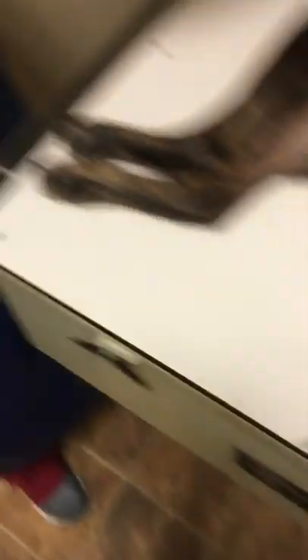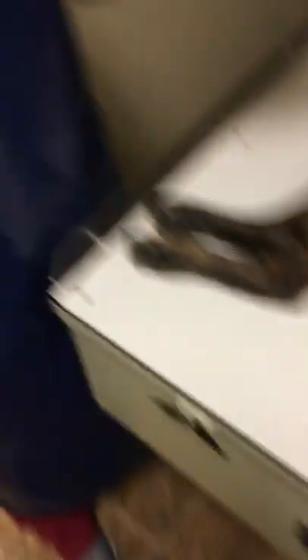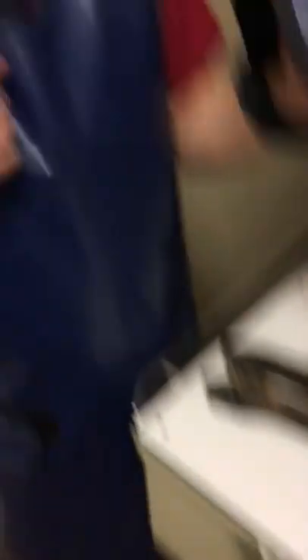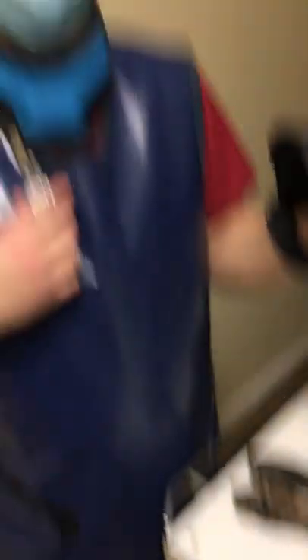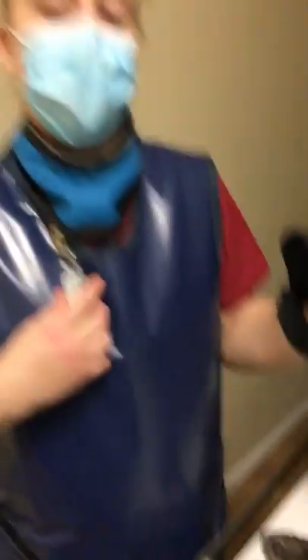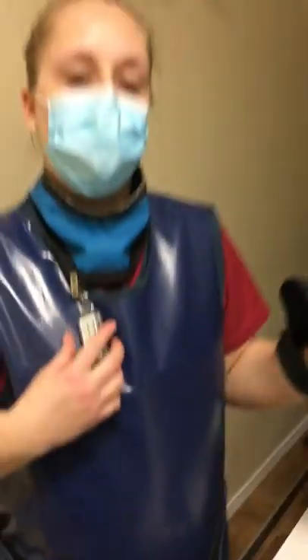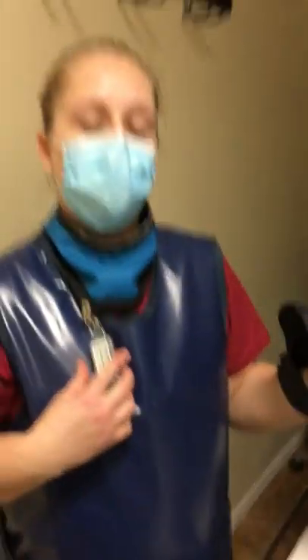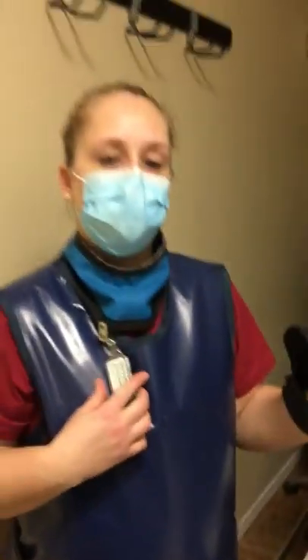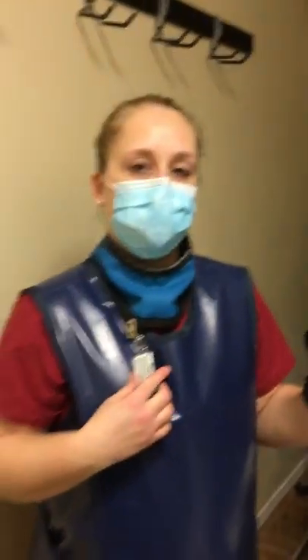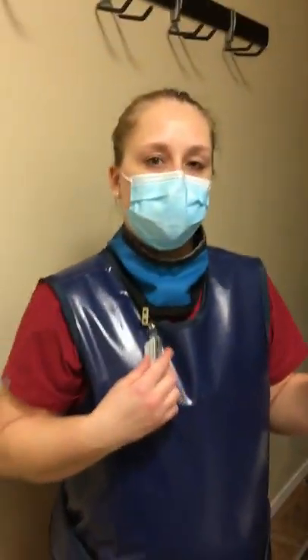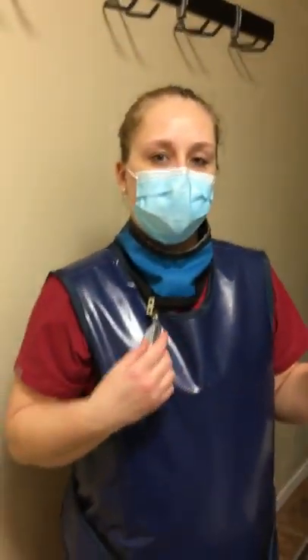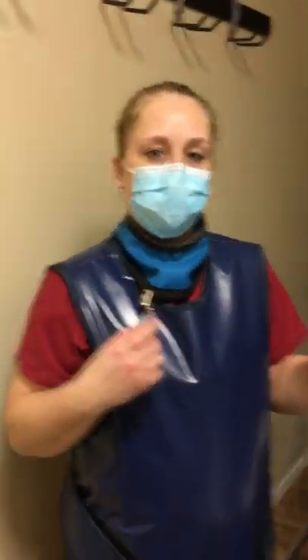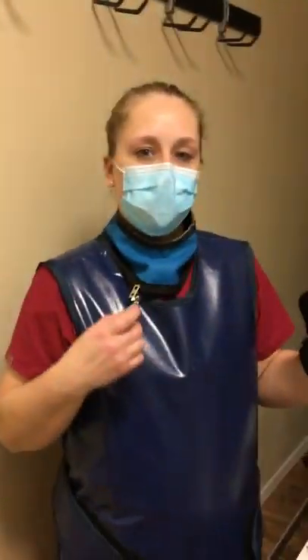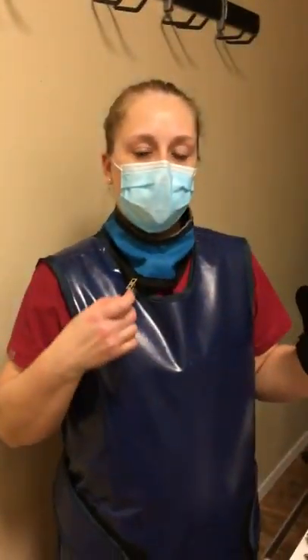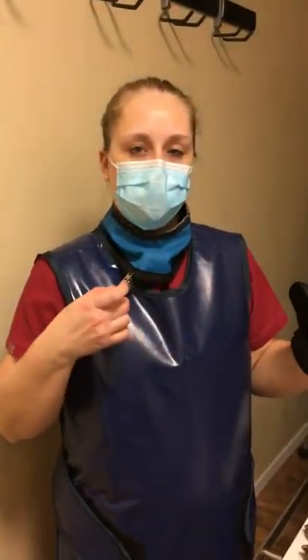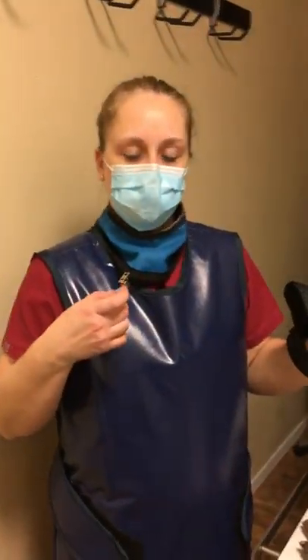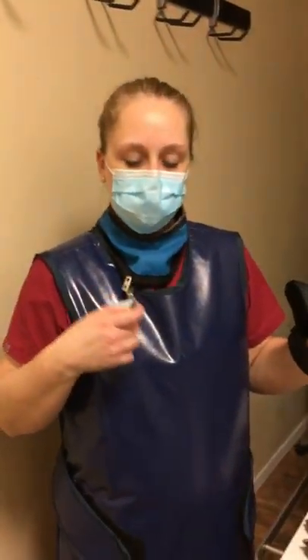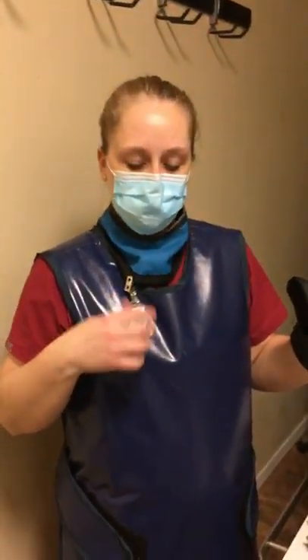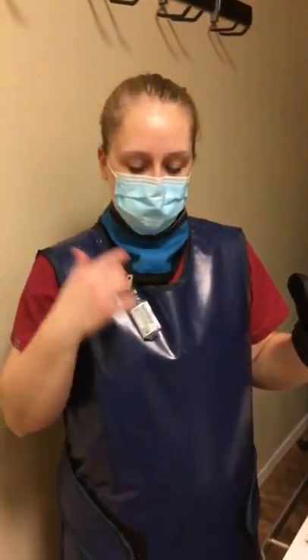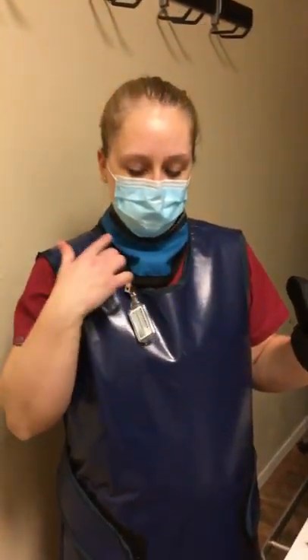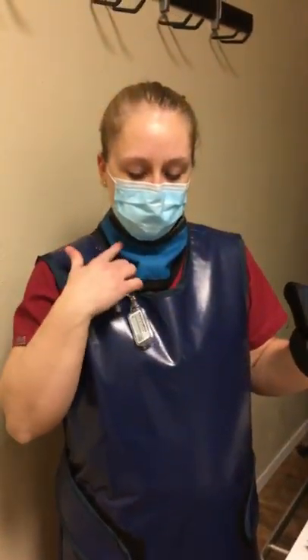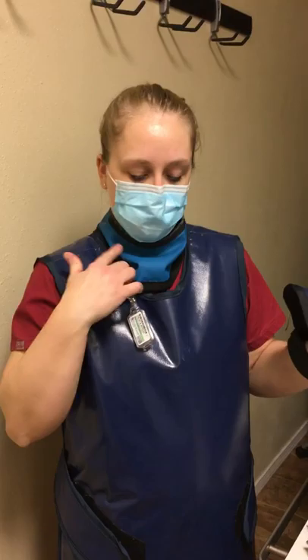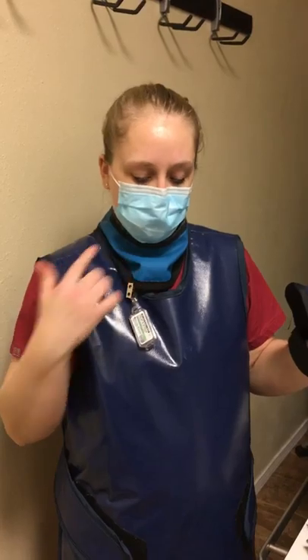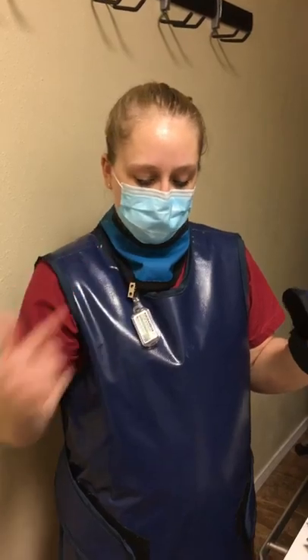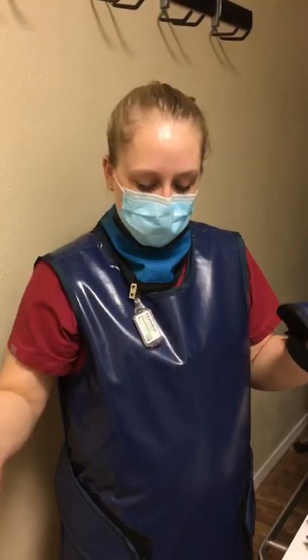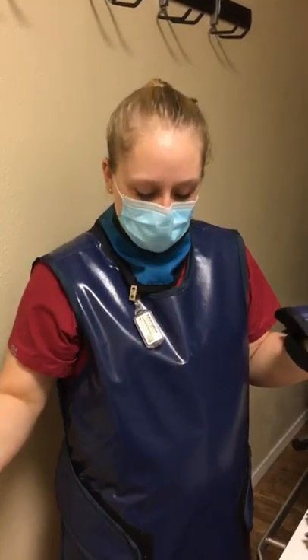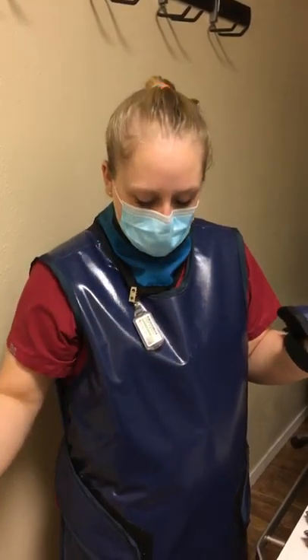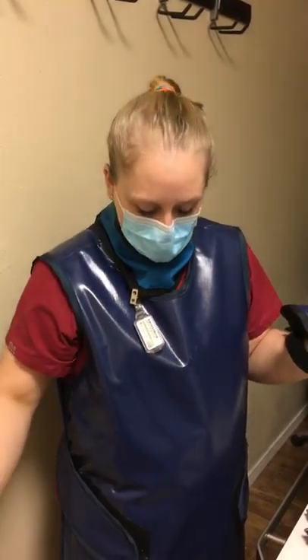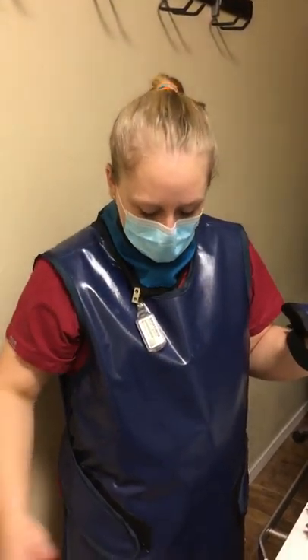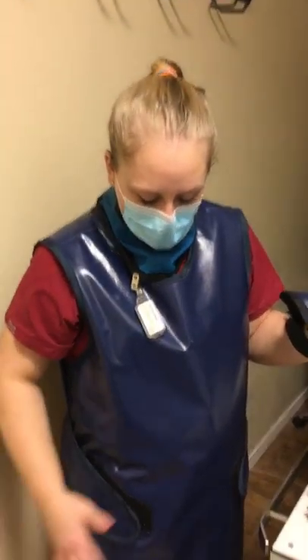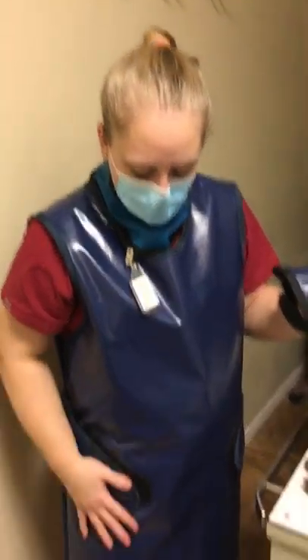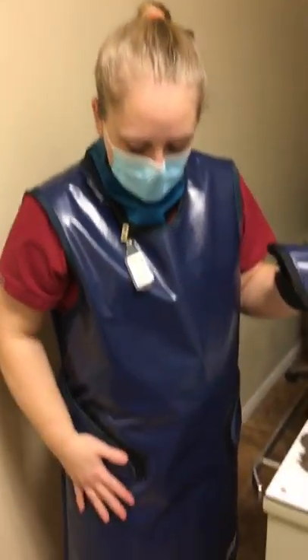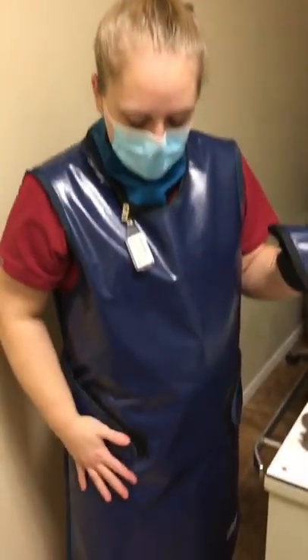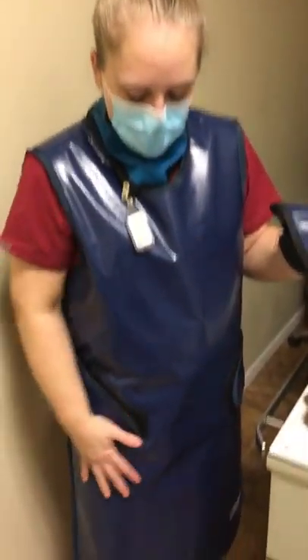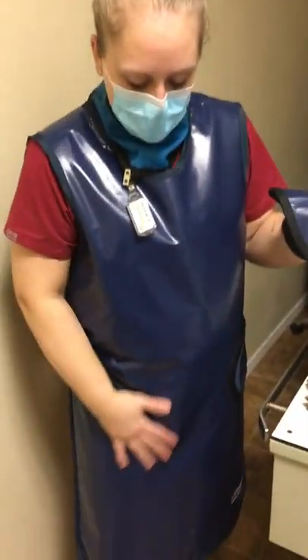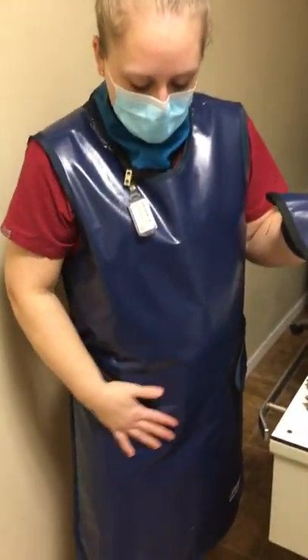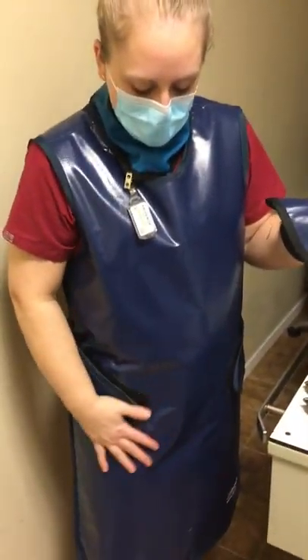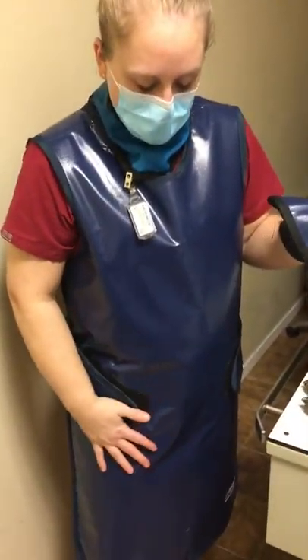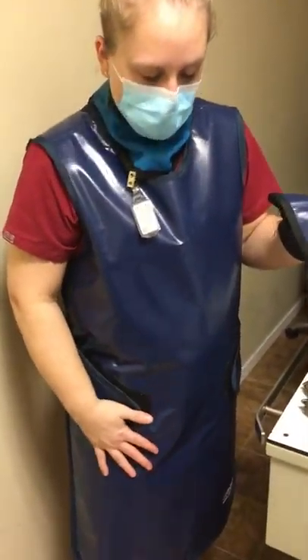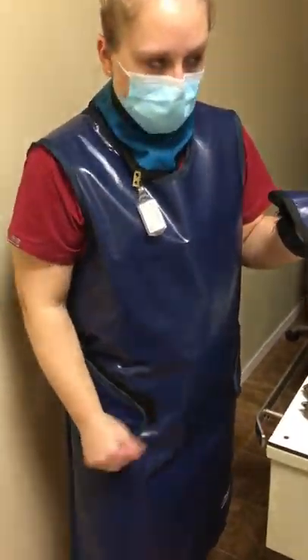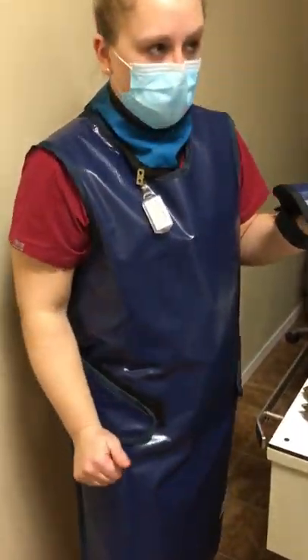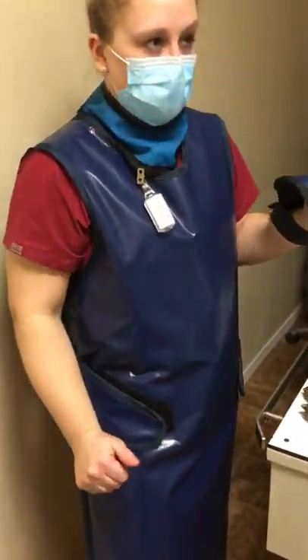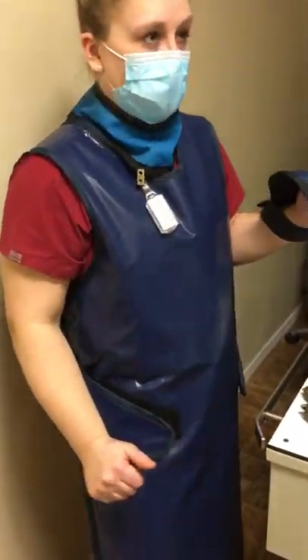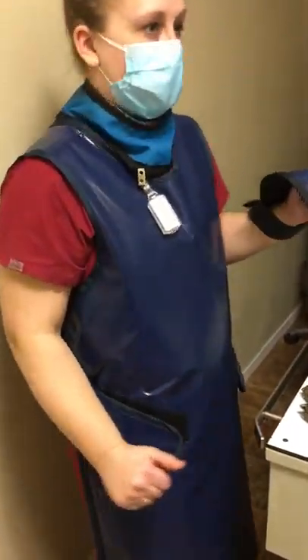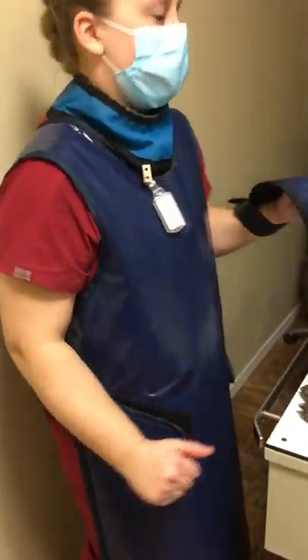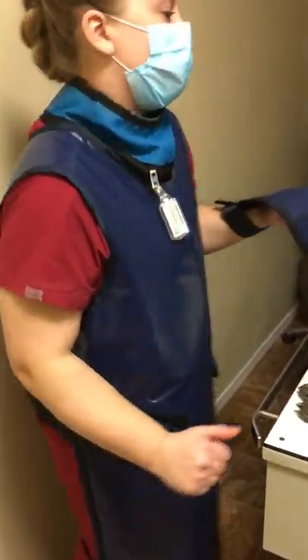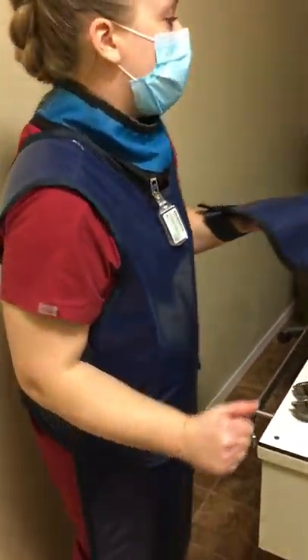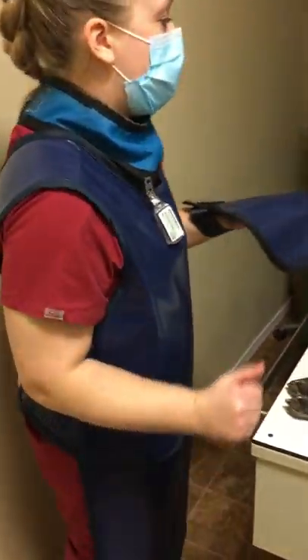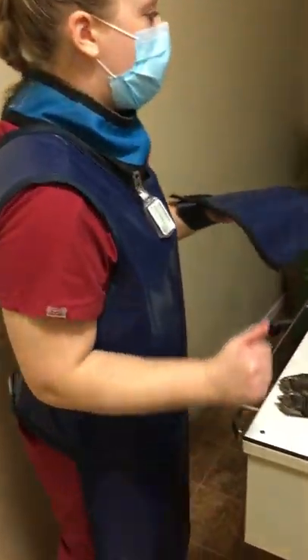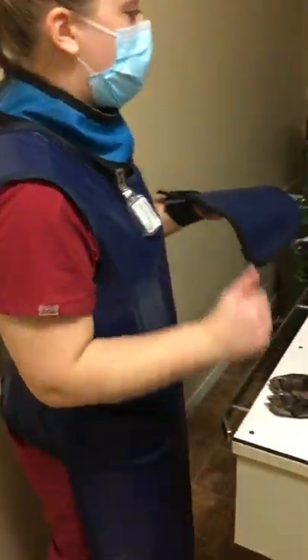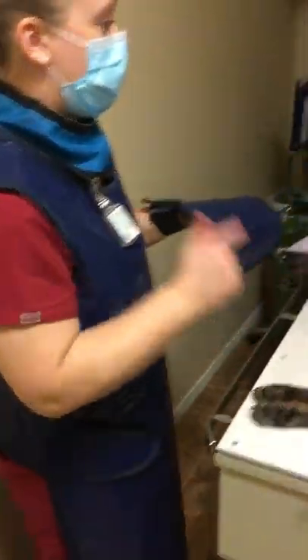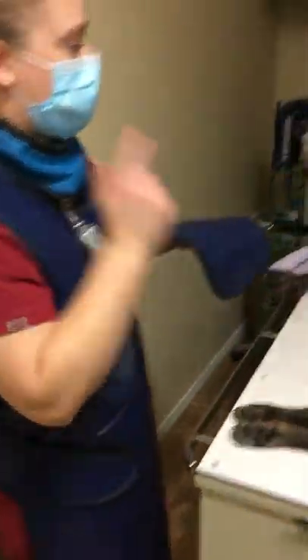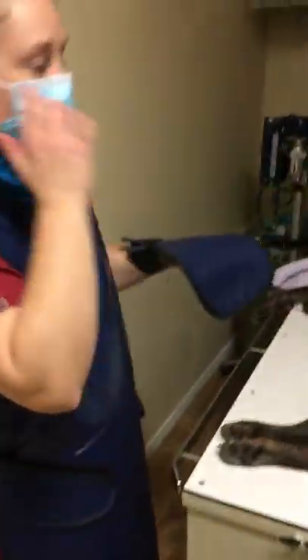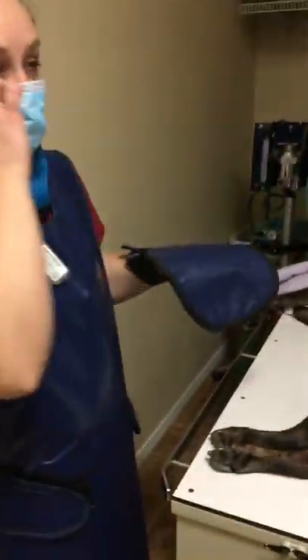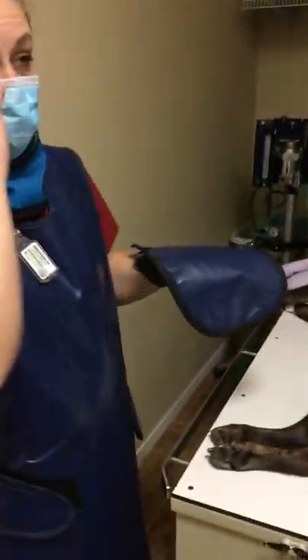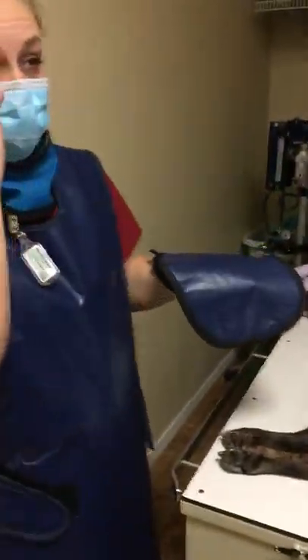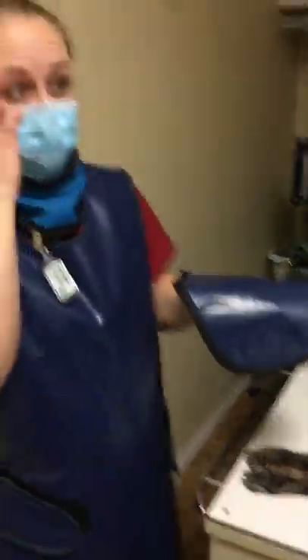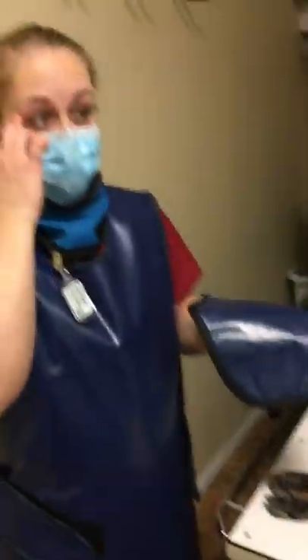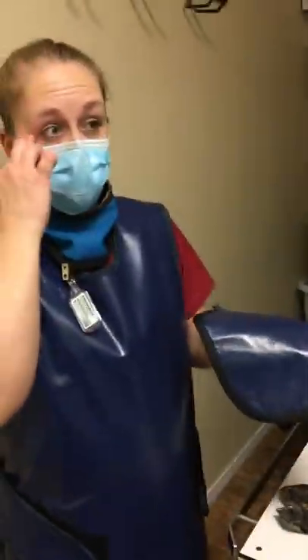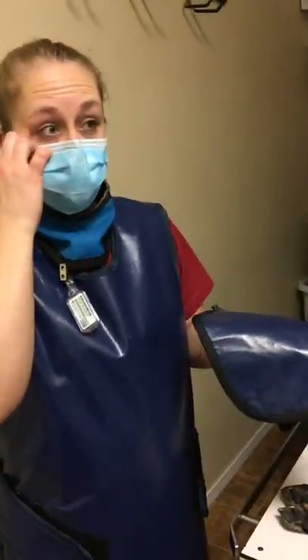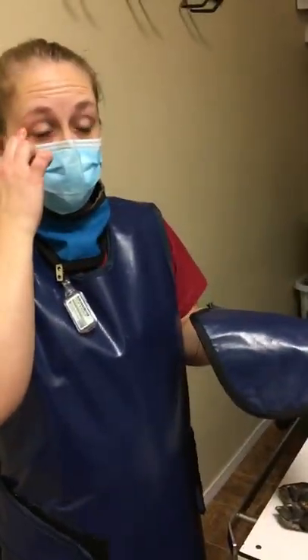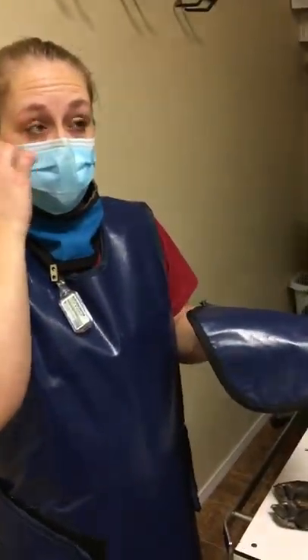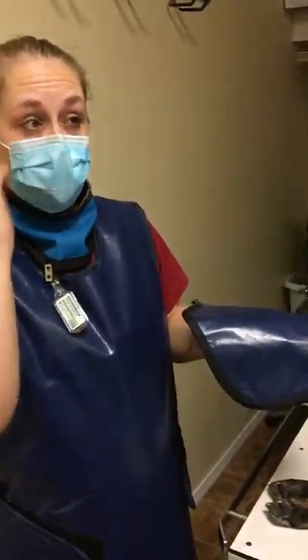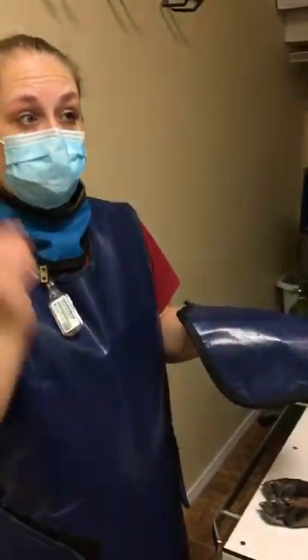And I'm wearing my appropriate PPE: the dosimeter, the thyroid collar, the lead gown, and I'll be wearing the gloves as well.